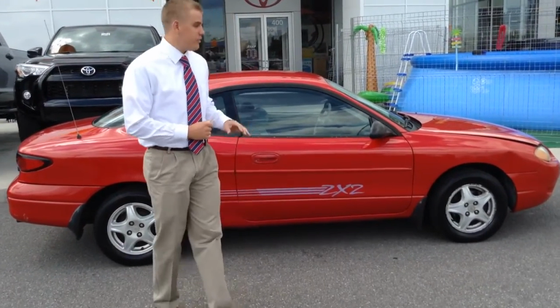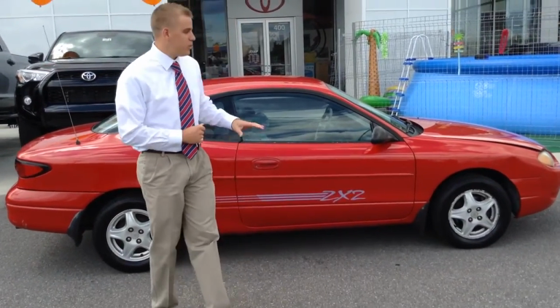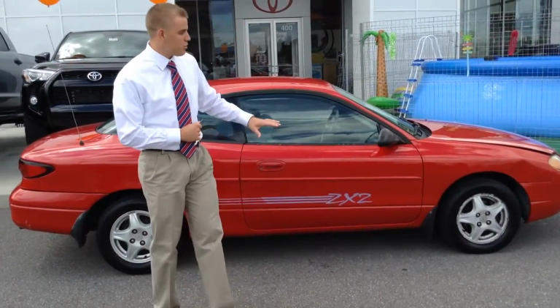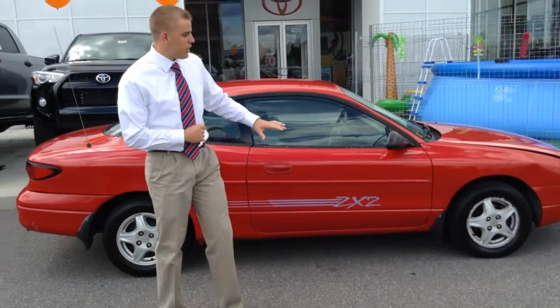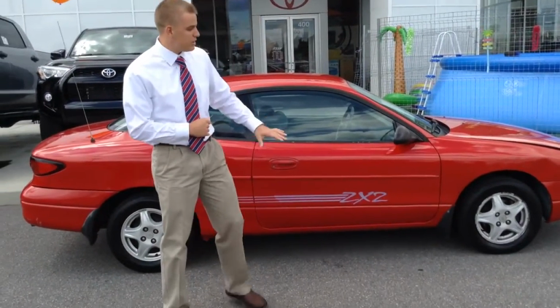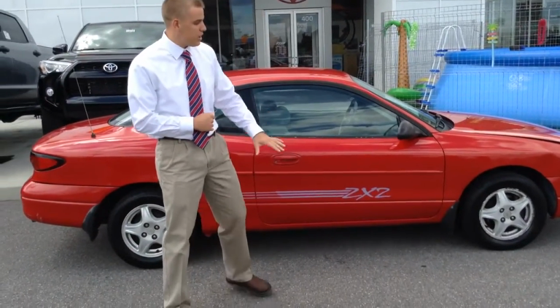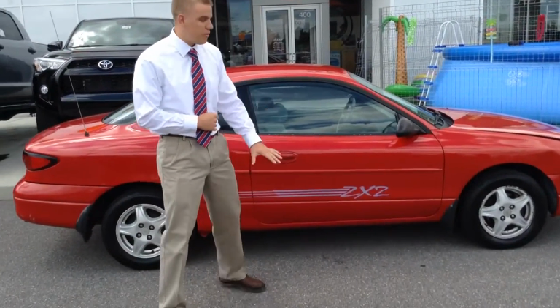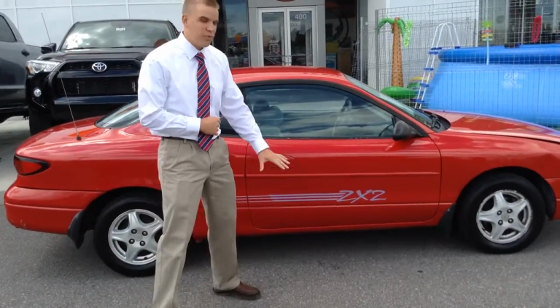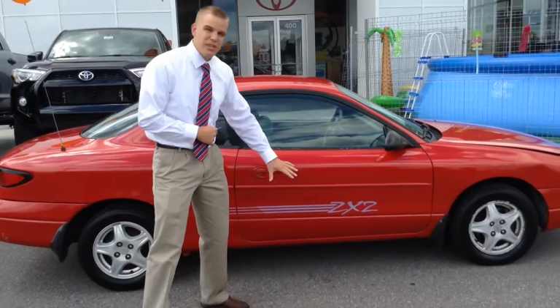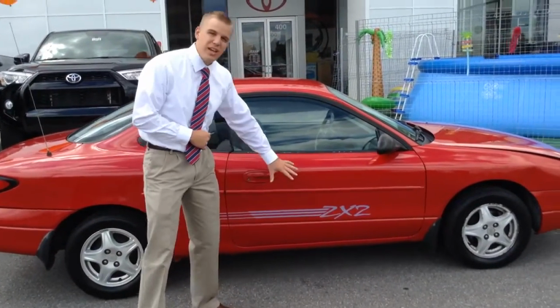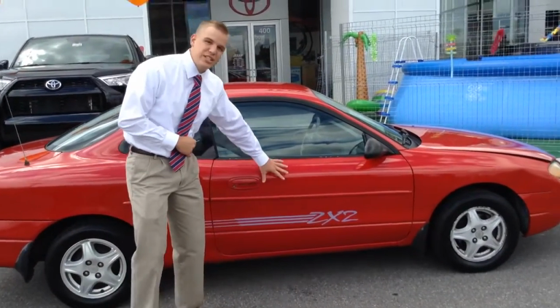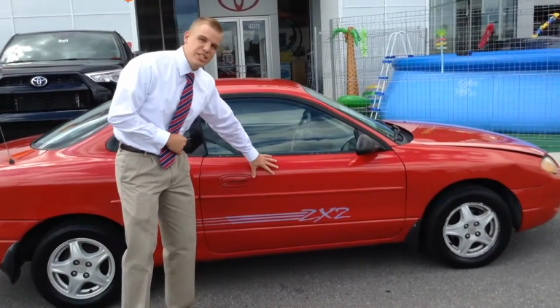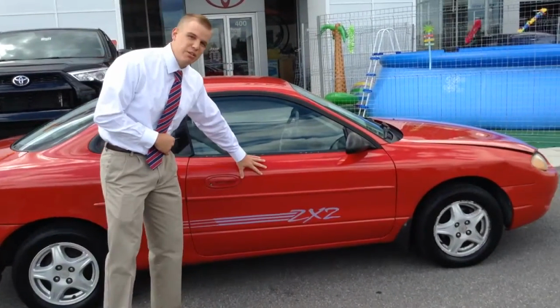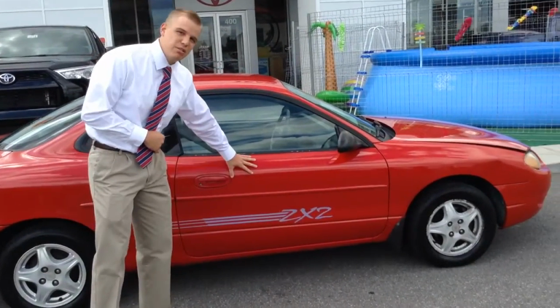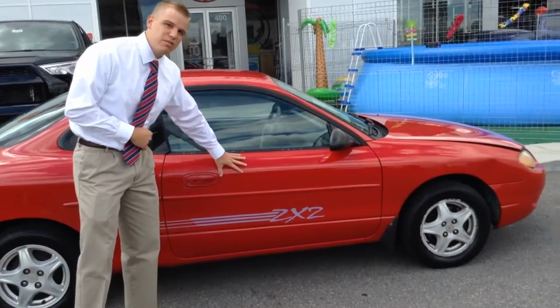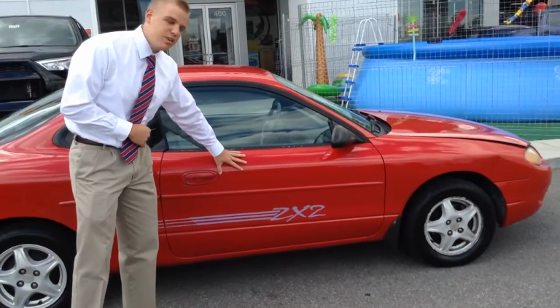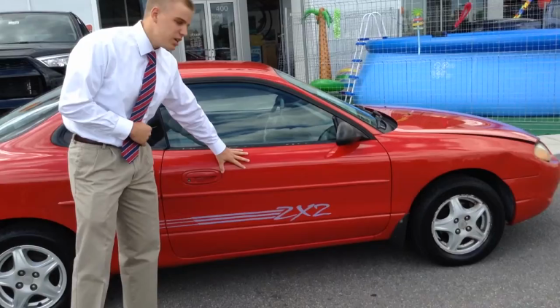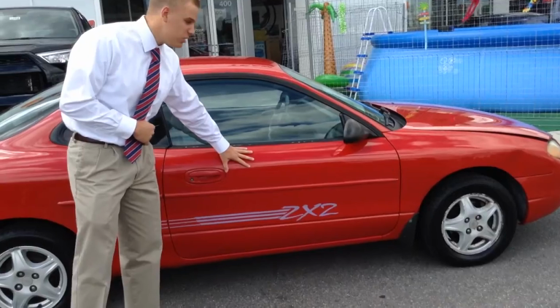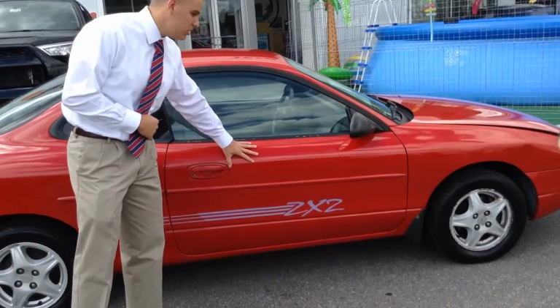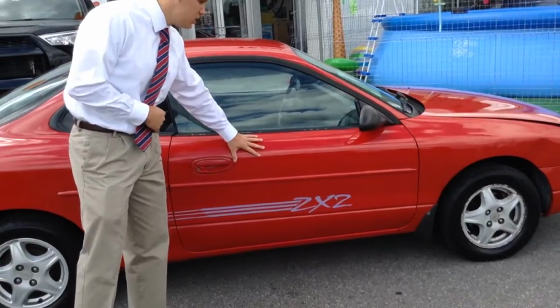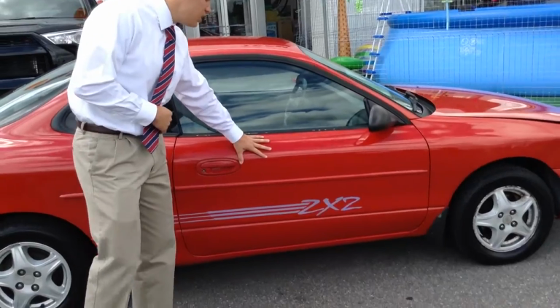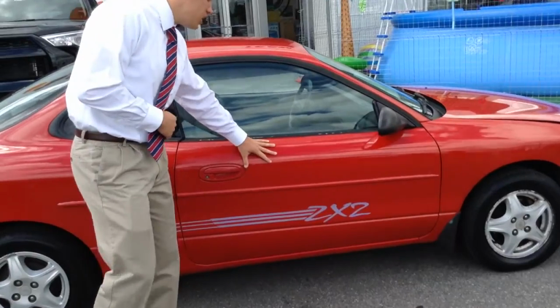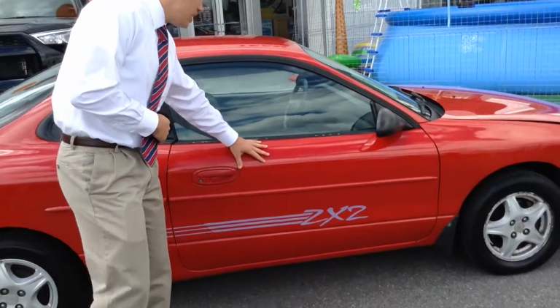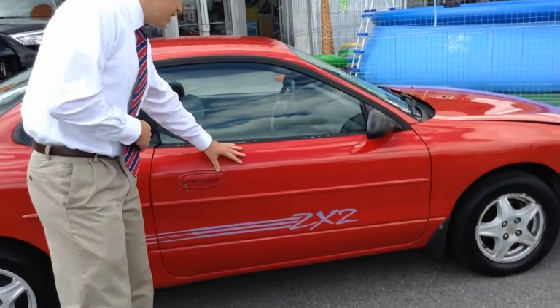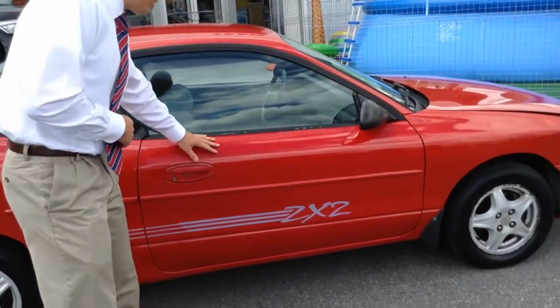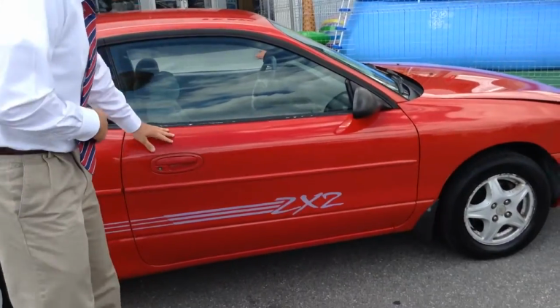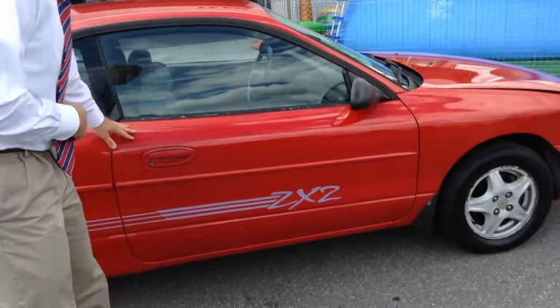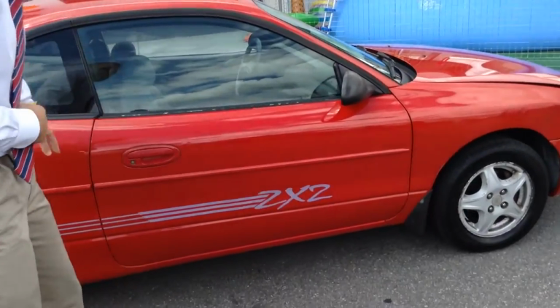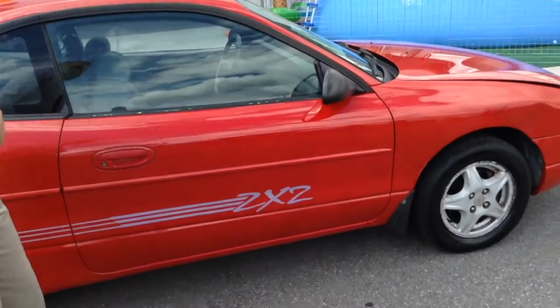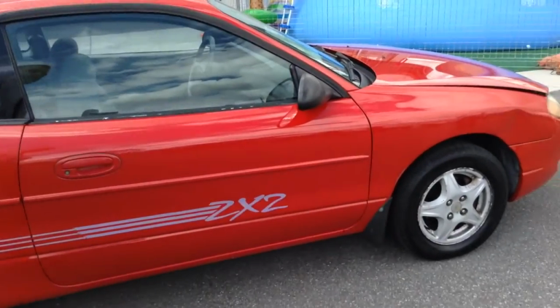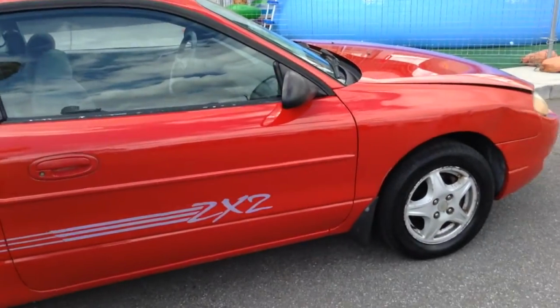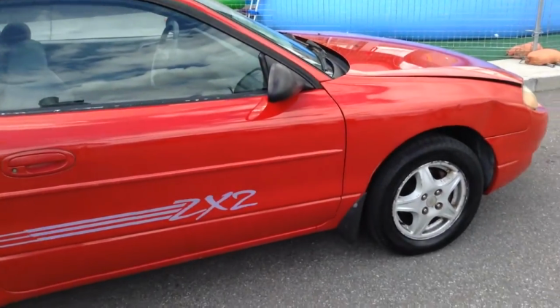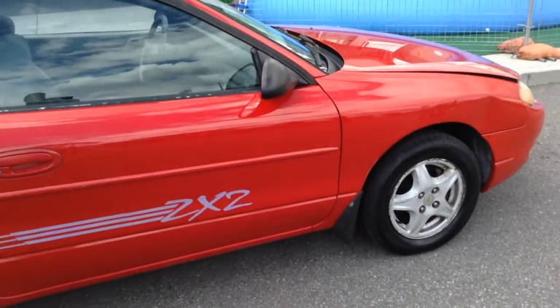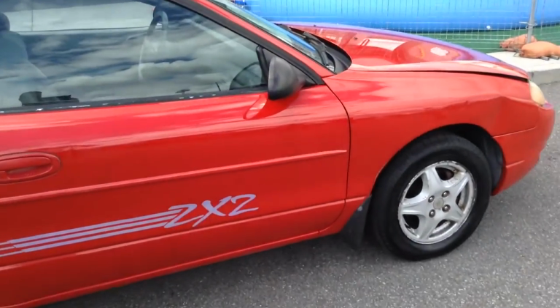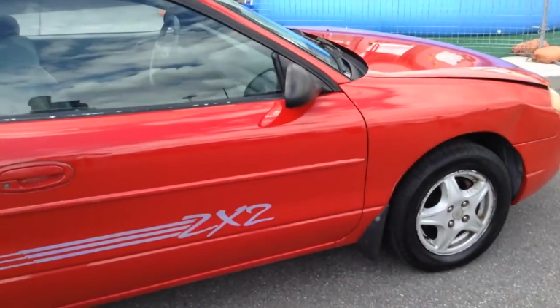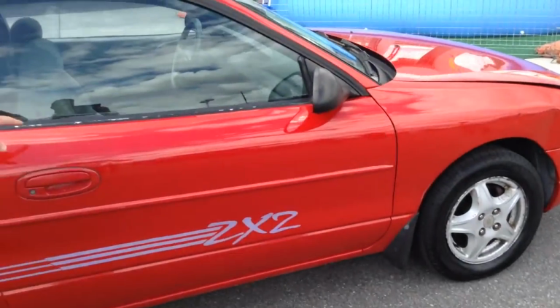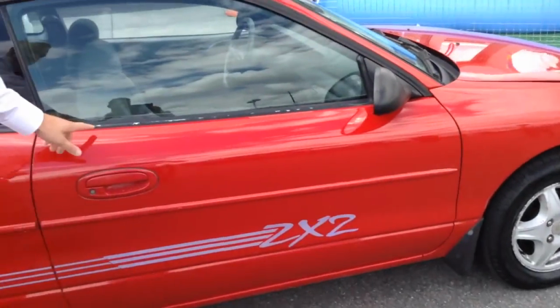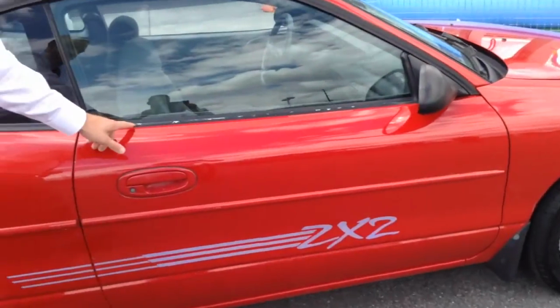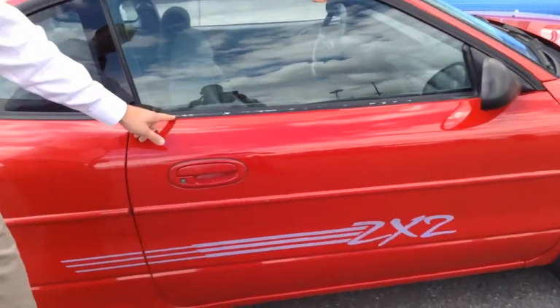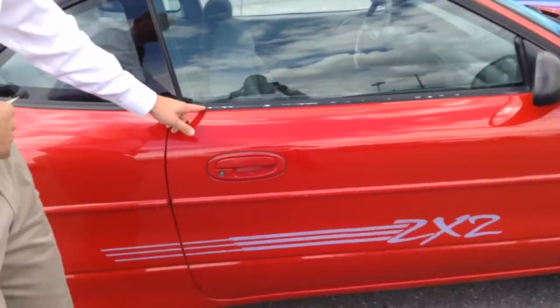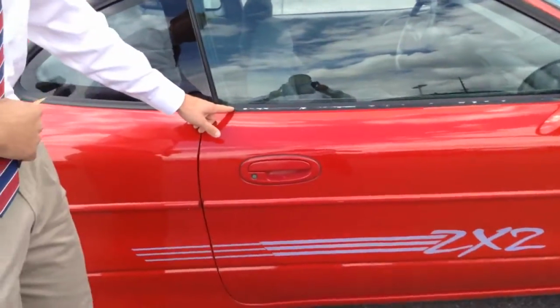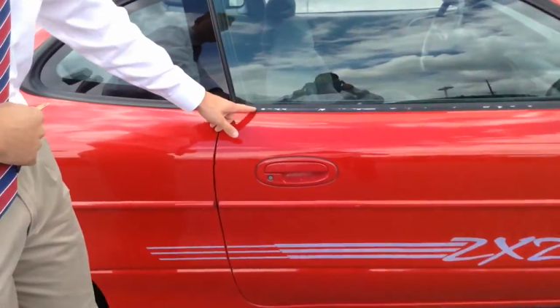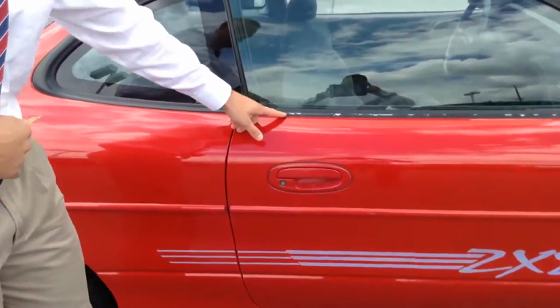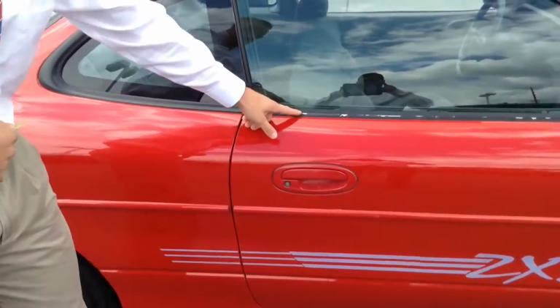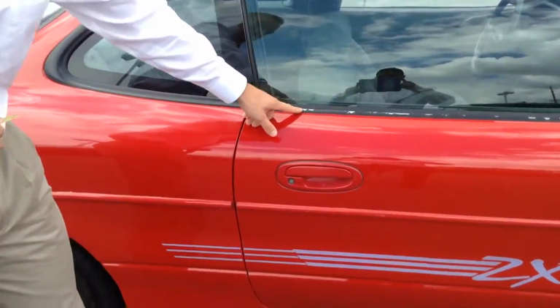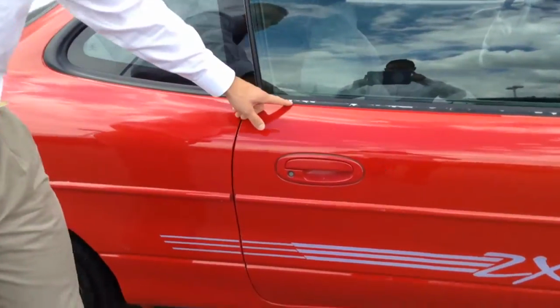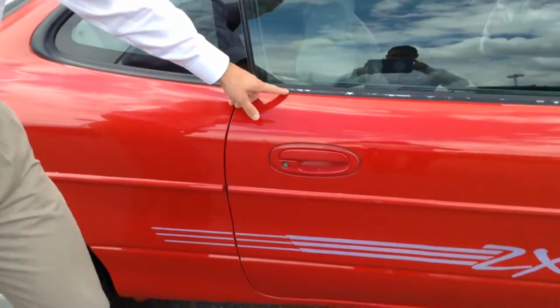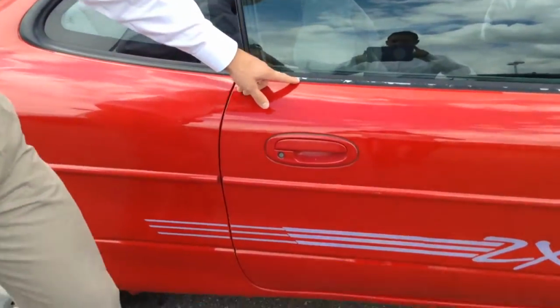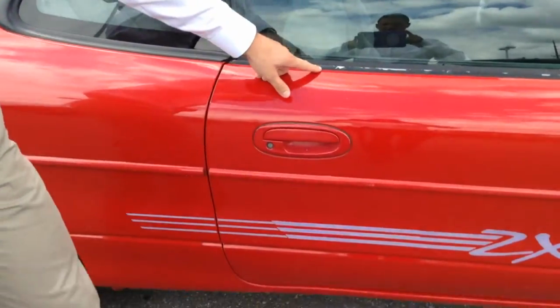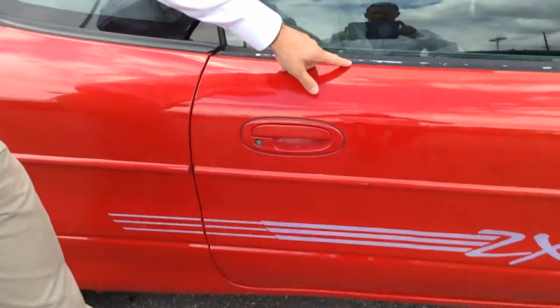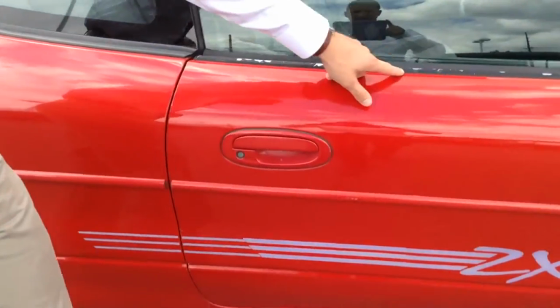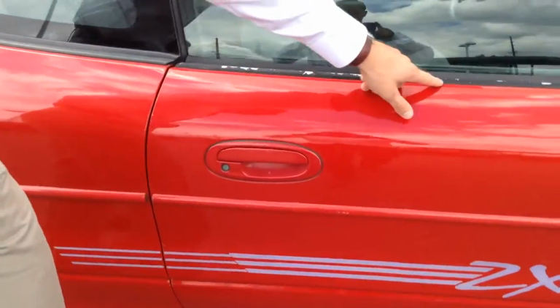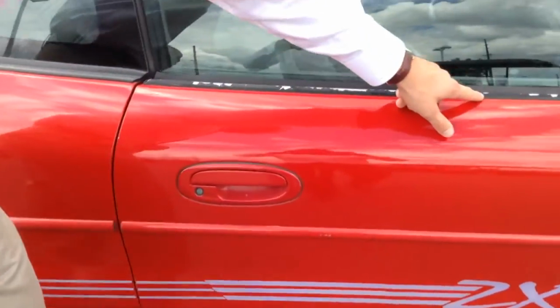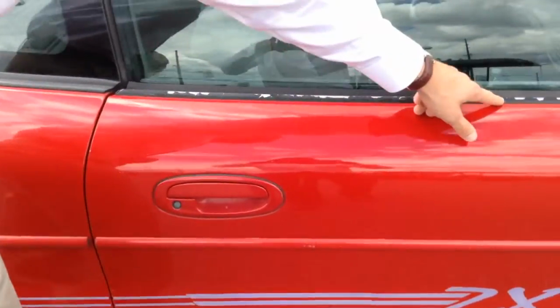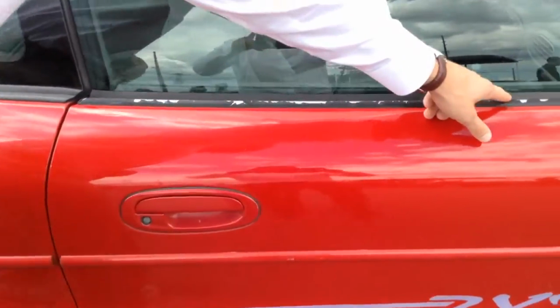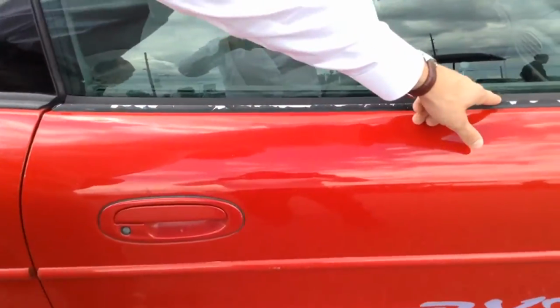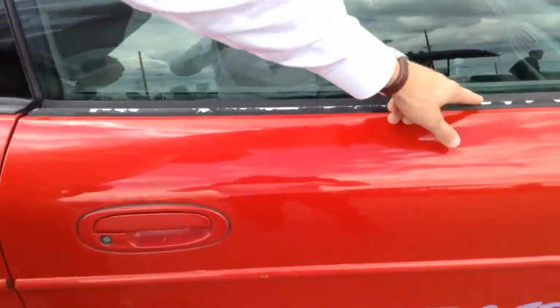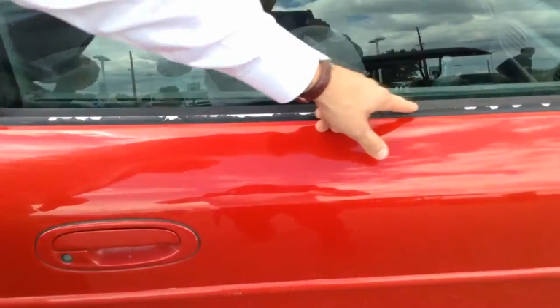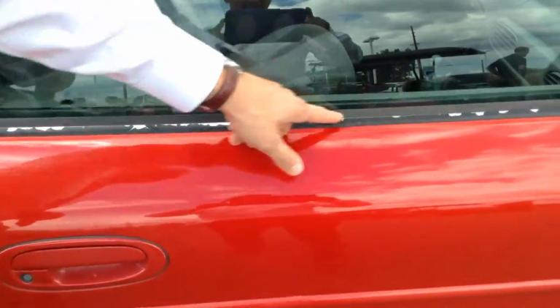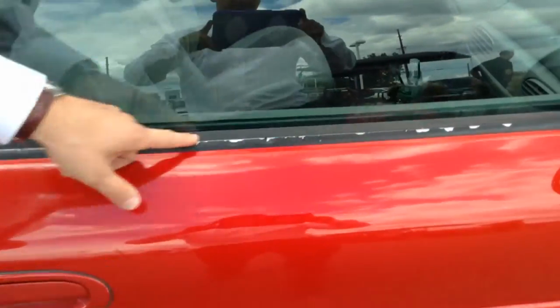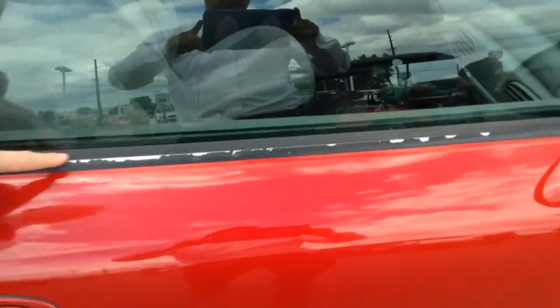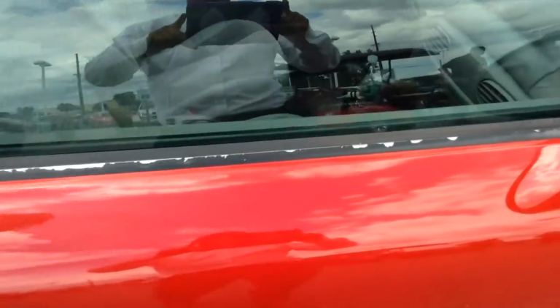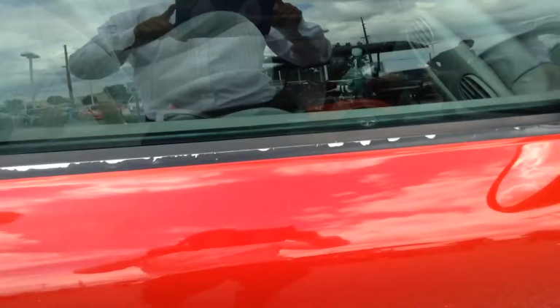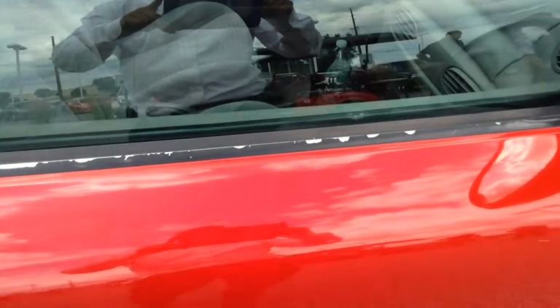First, I want to start off with the exterior of the vehicle. Nice, red, sleek look. I want to point out some minor injuries on the vehicle right around the window.